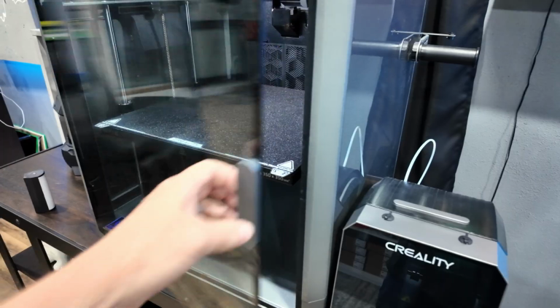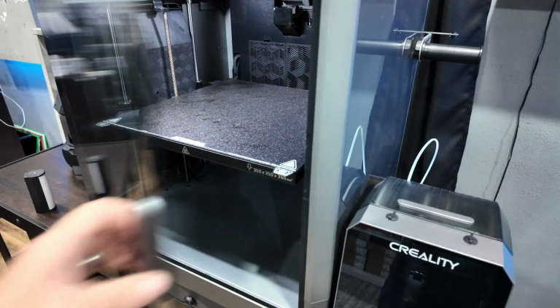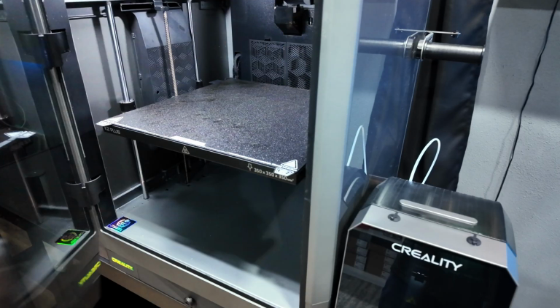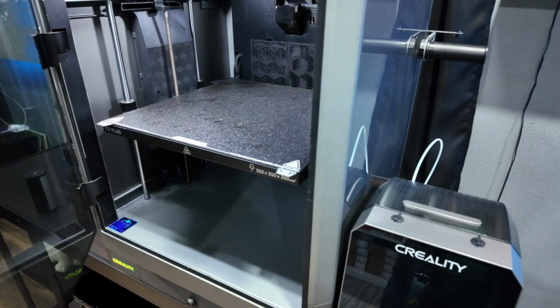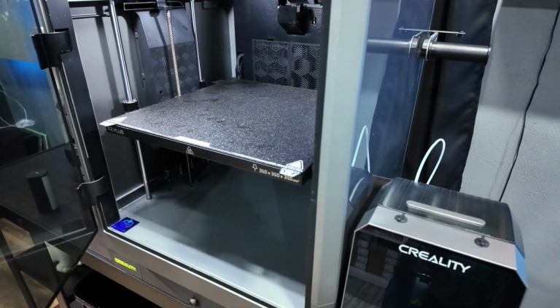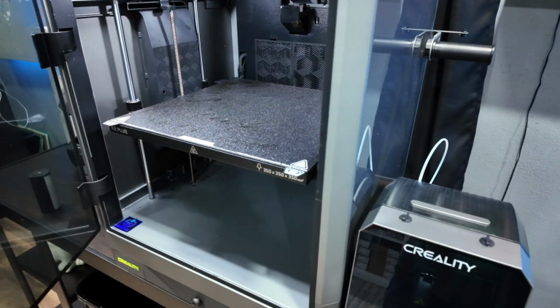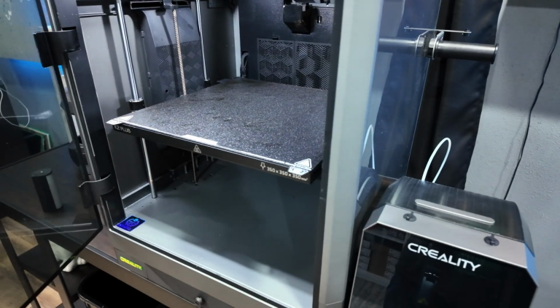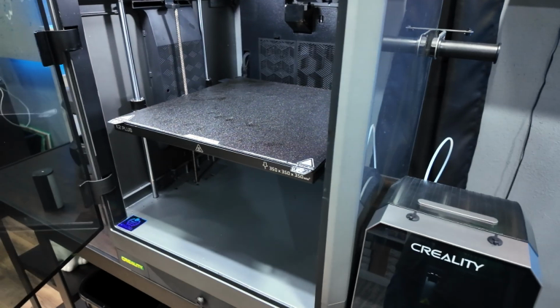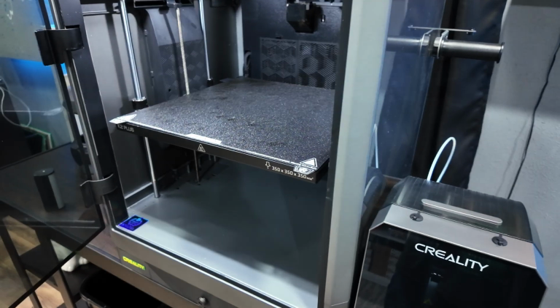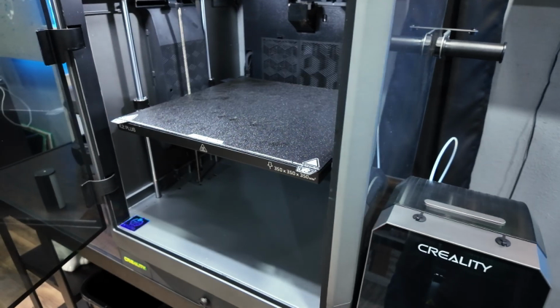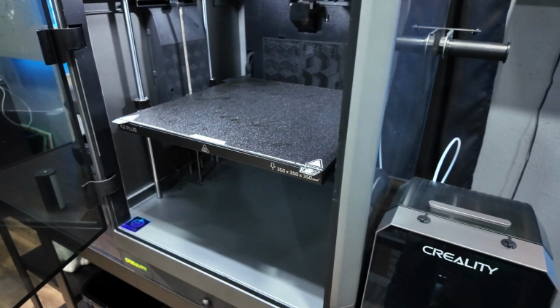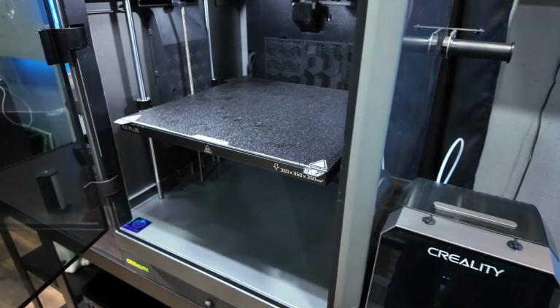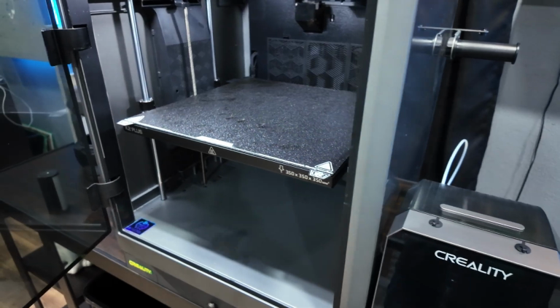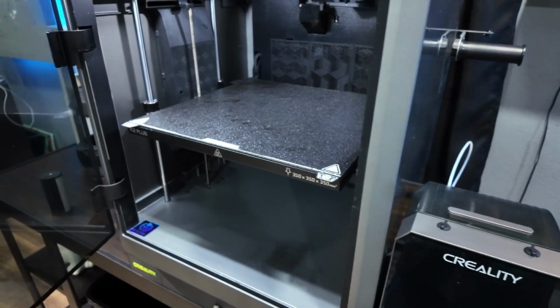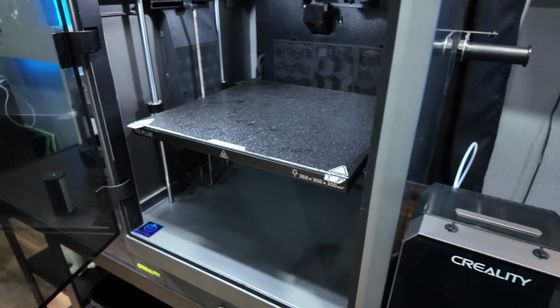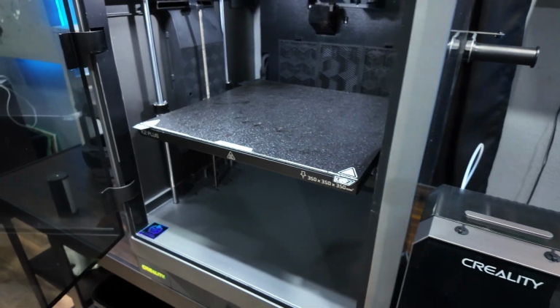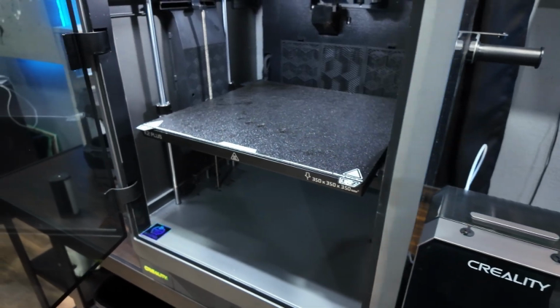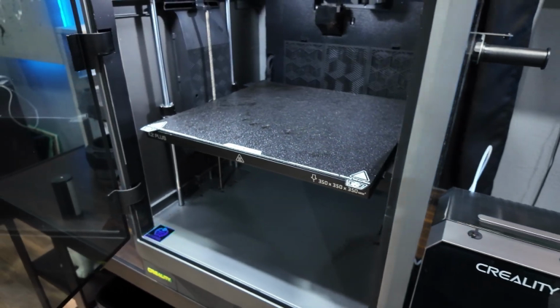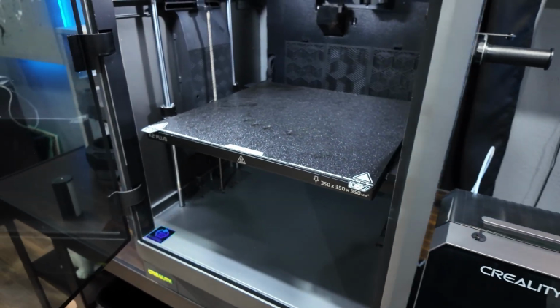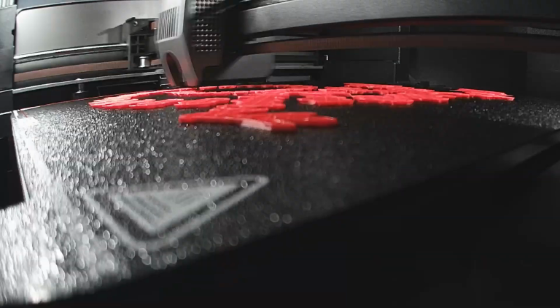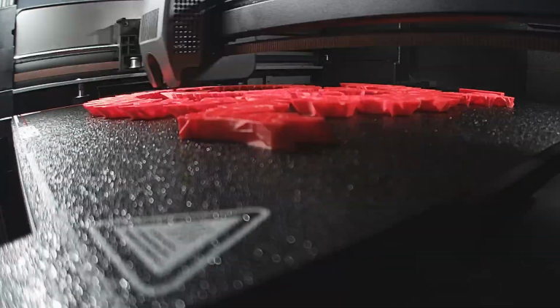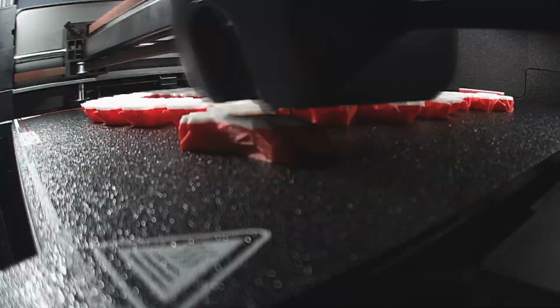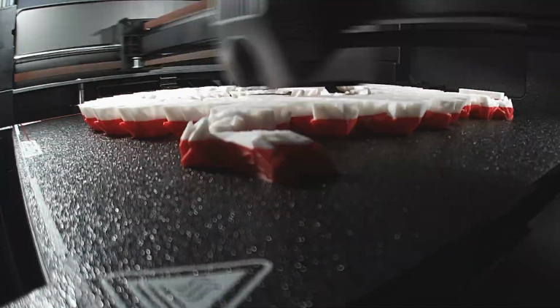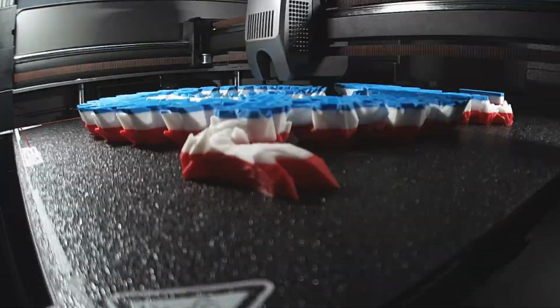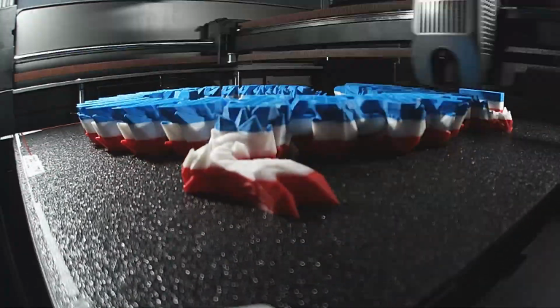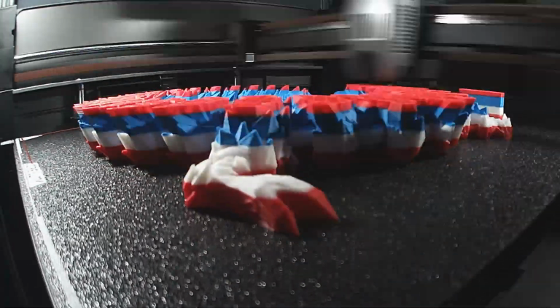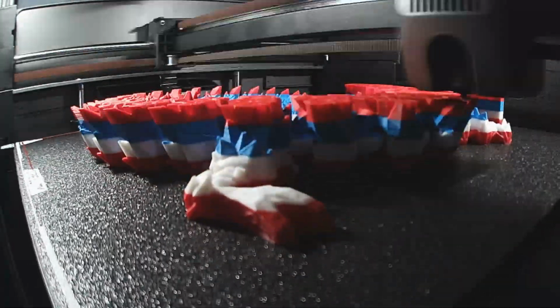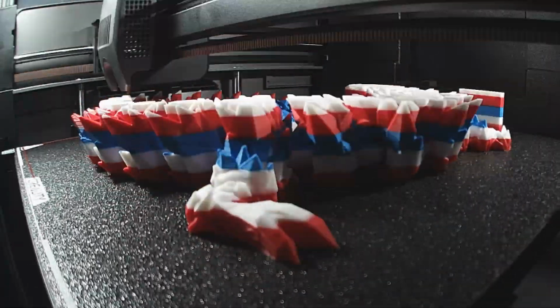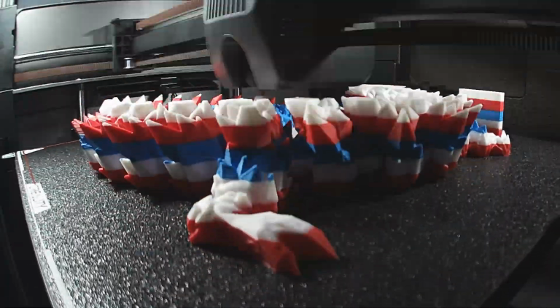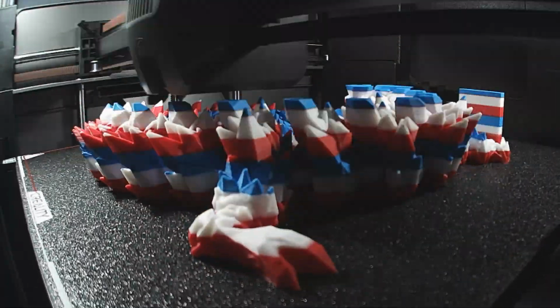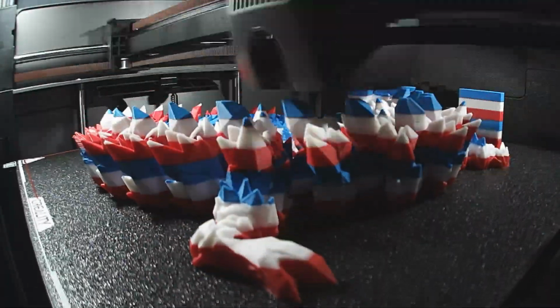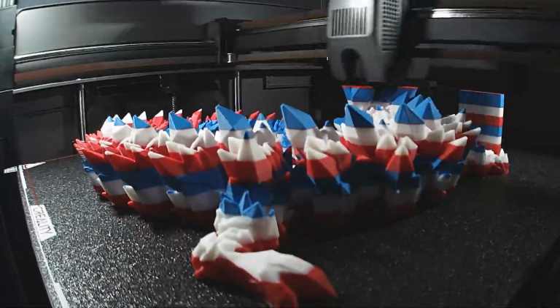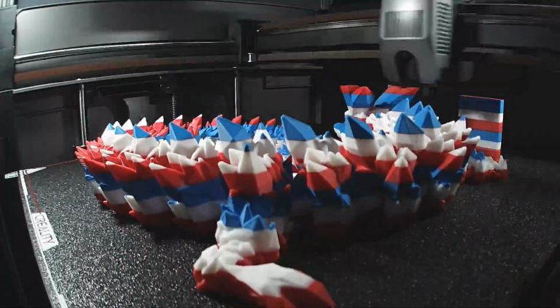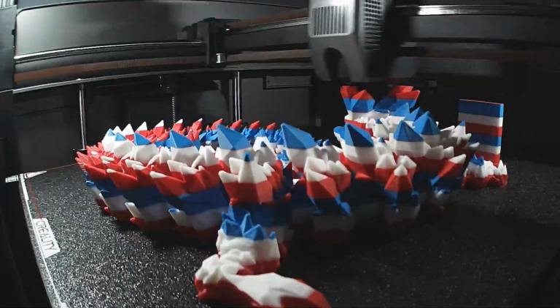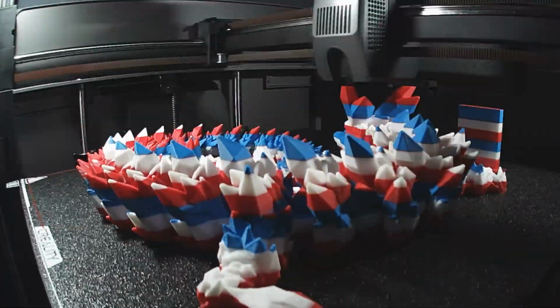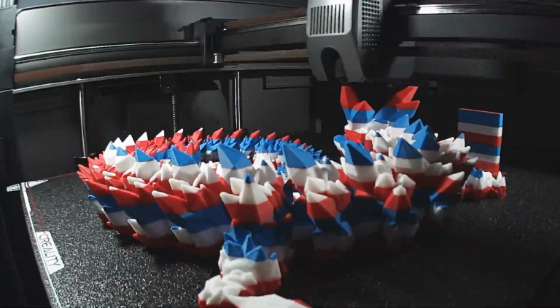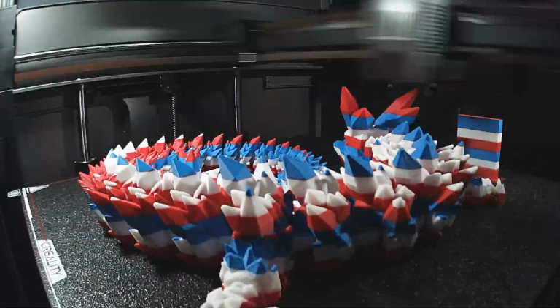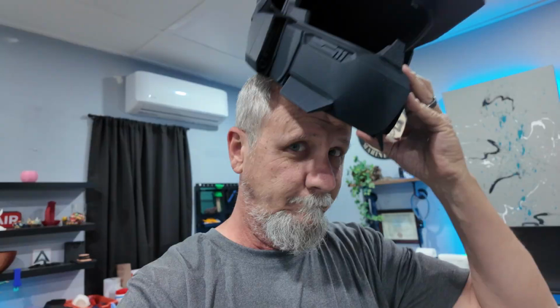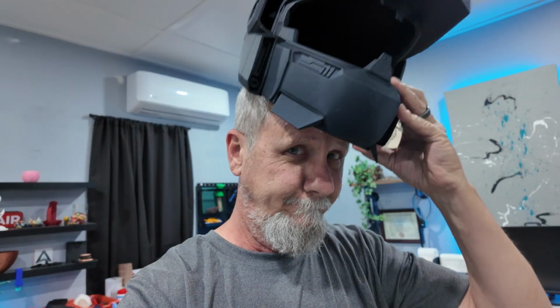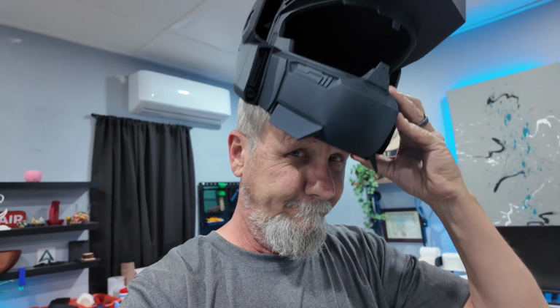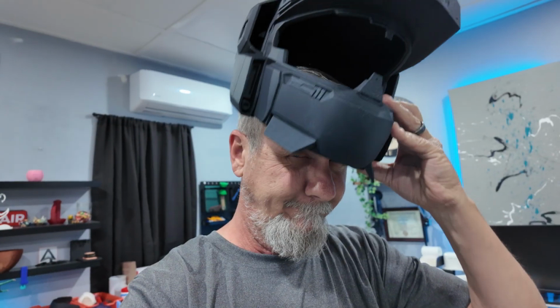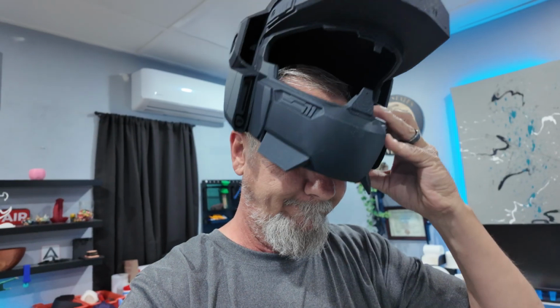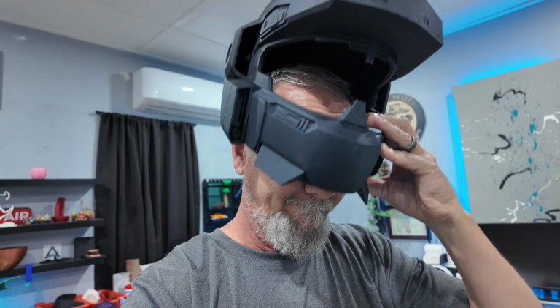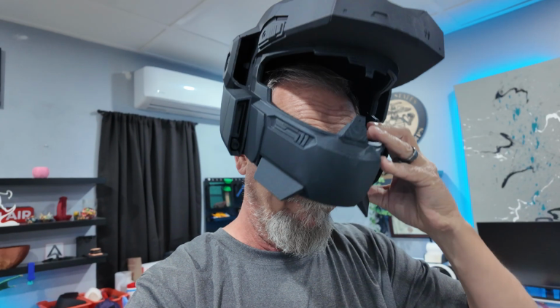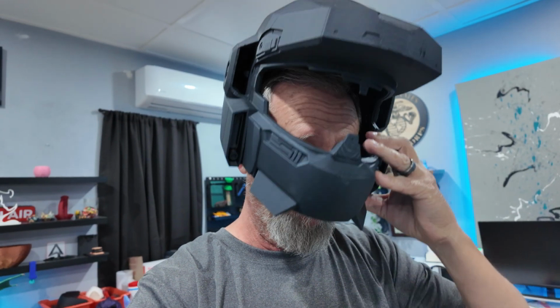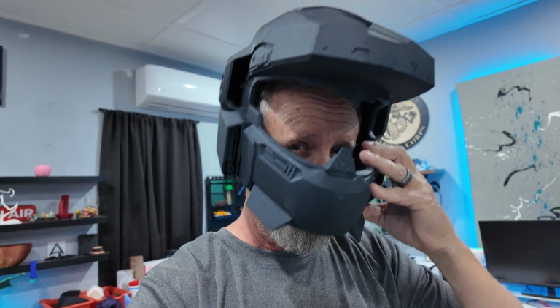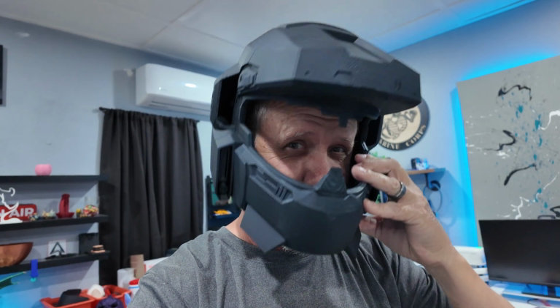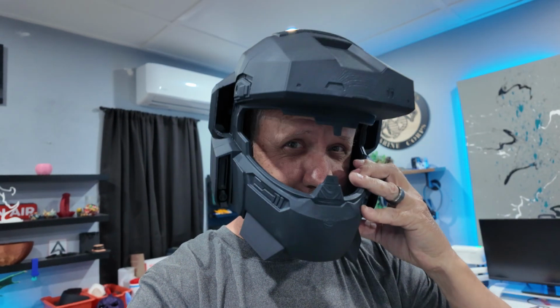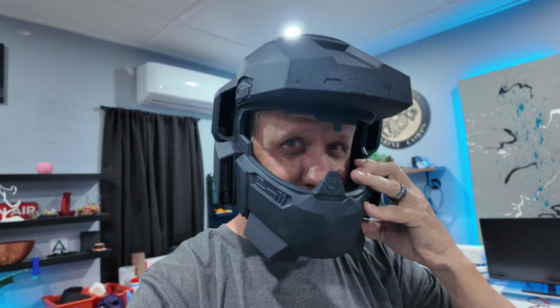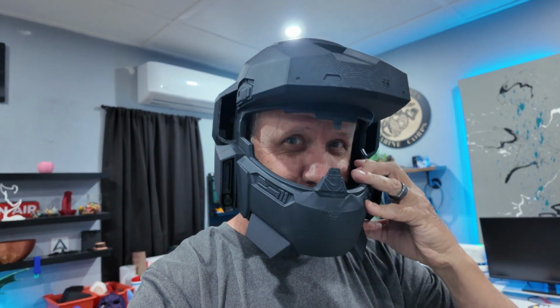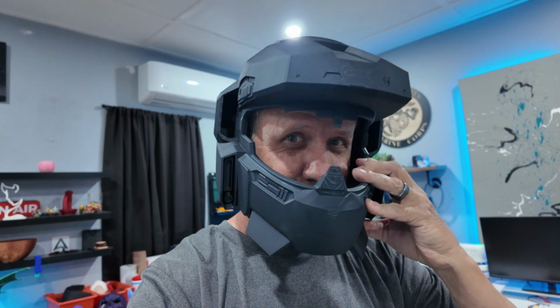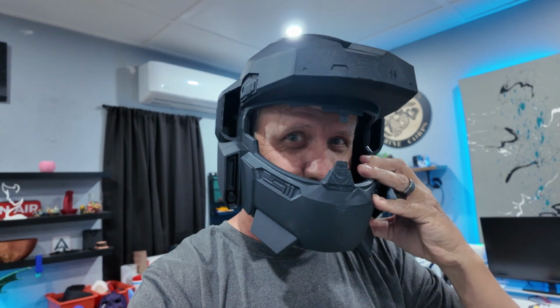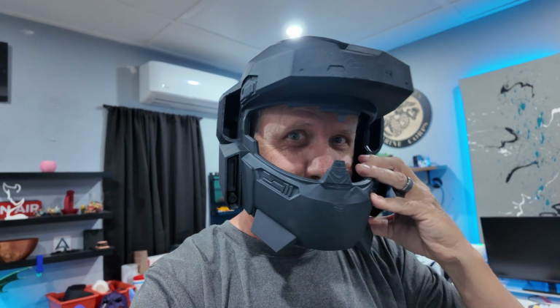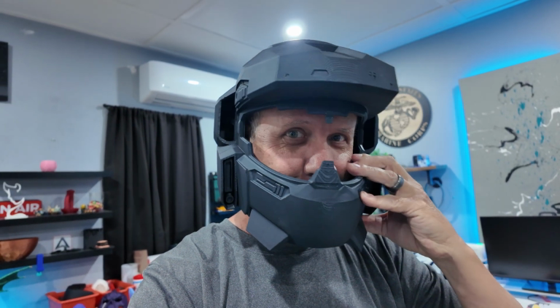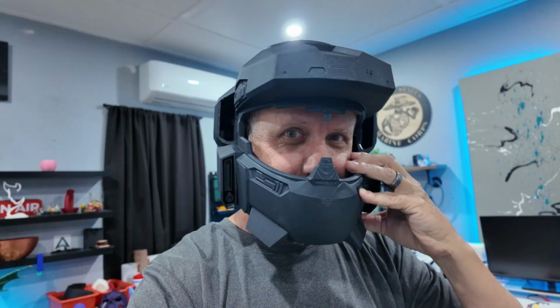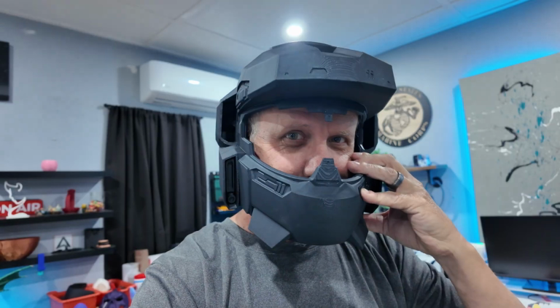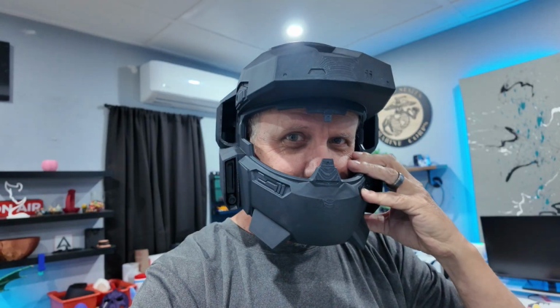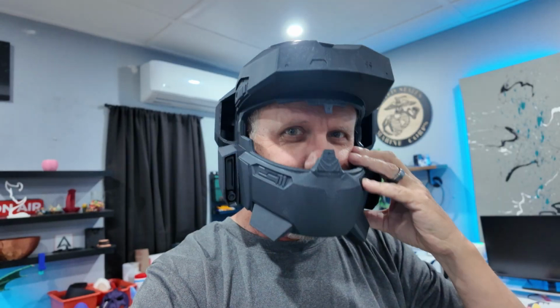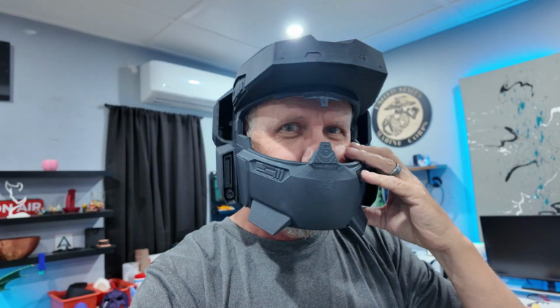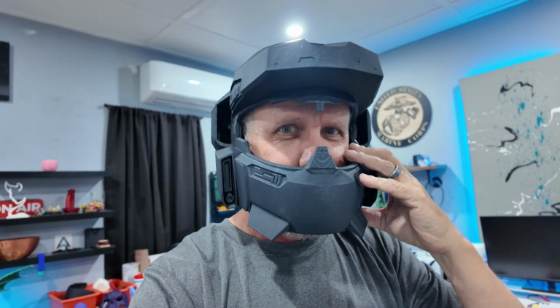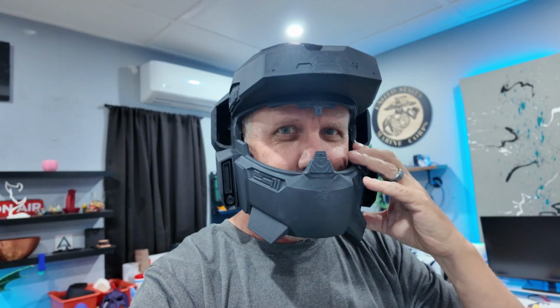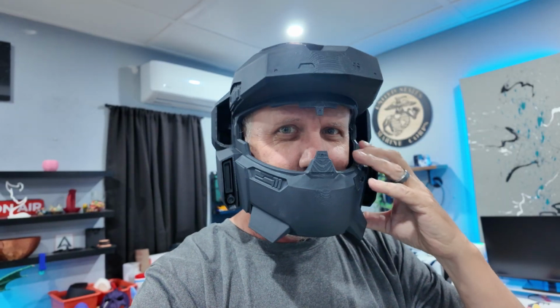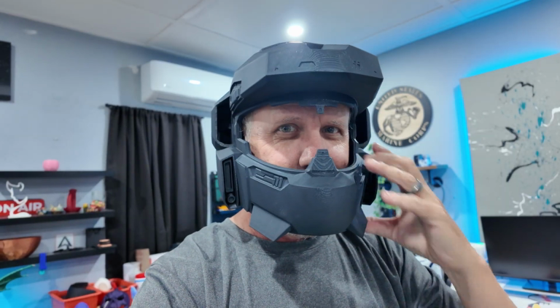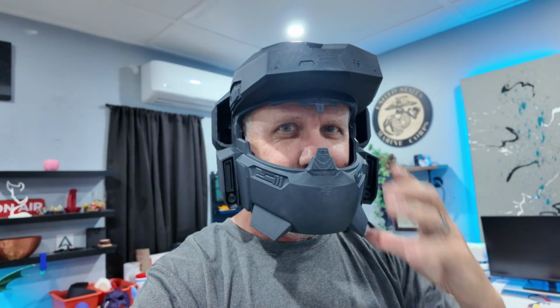First off, it's large enough to fit most models, helmets, and accessories due to the 350 millimeter cubed print bed.